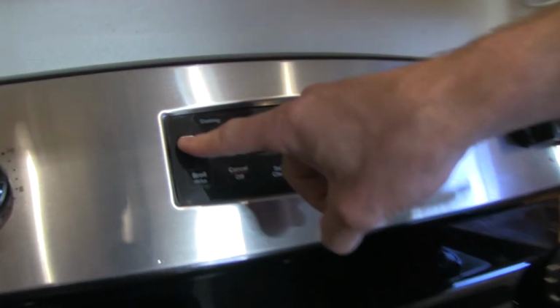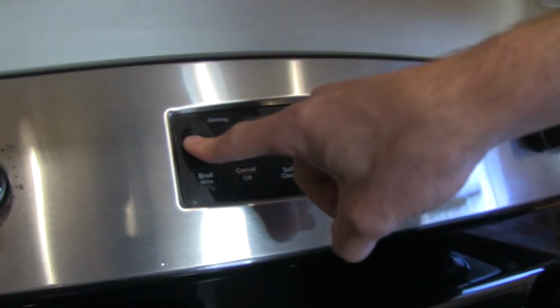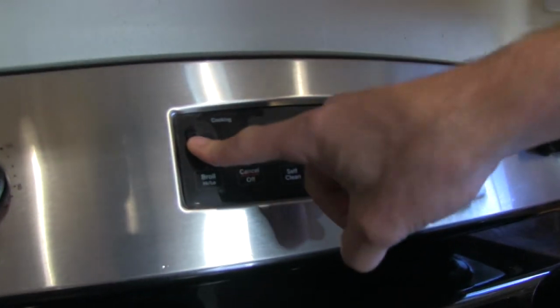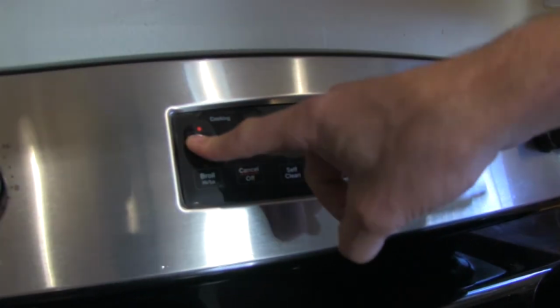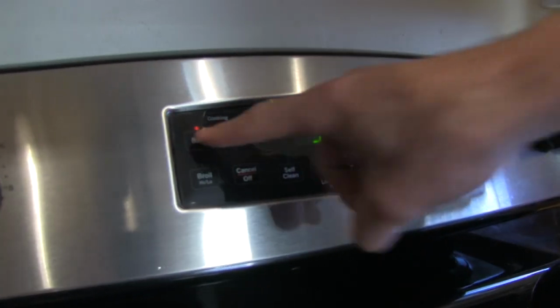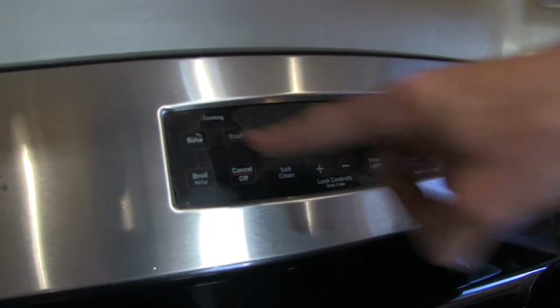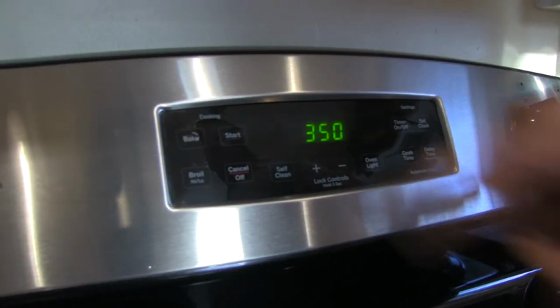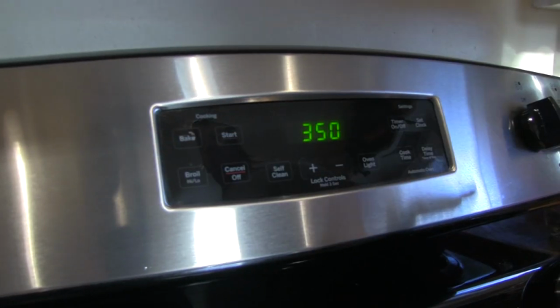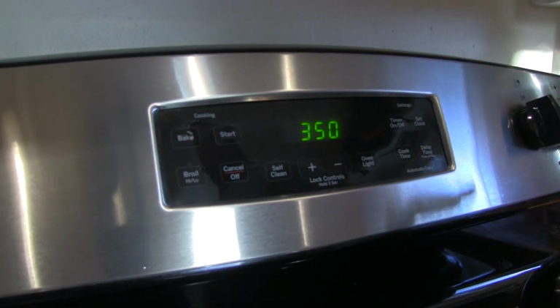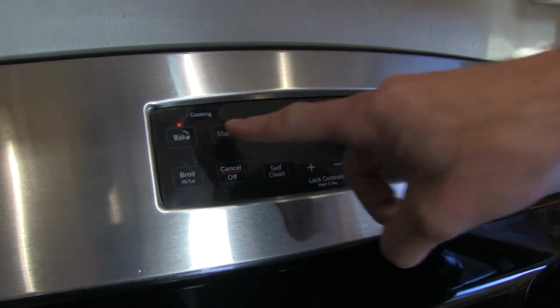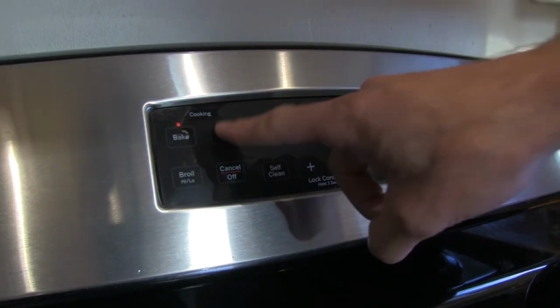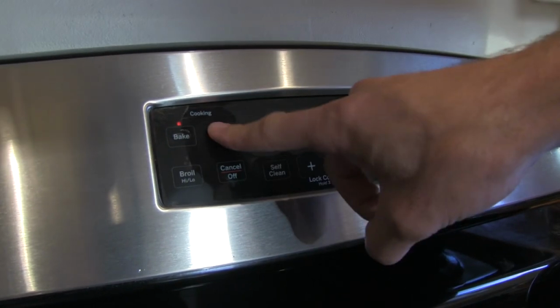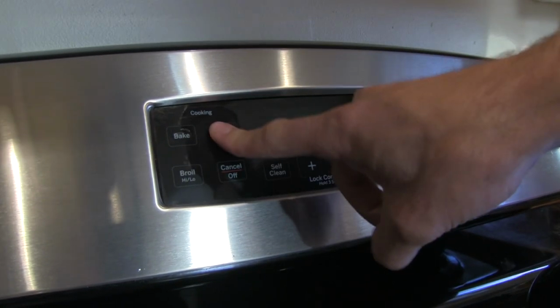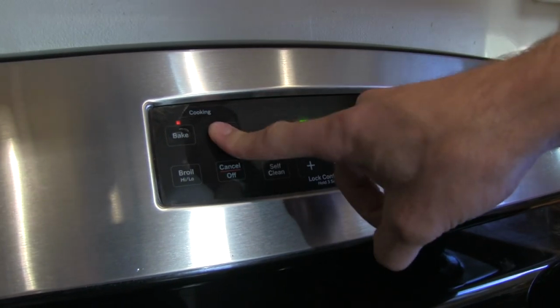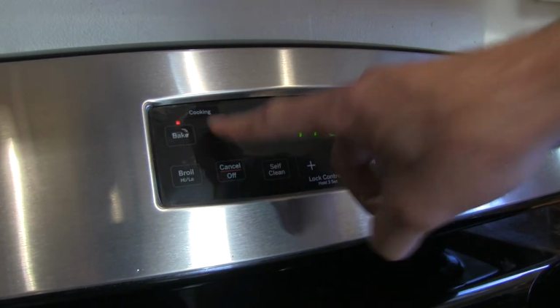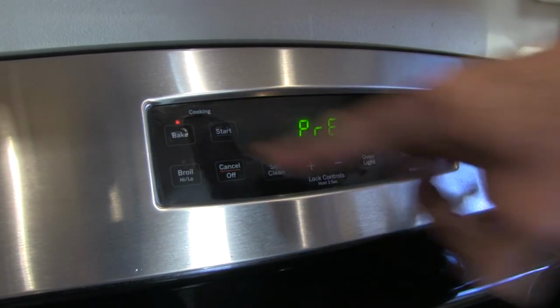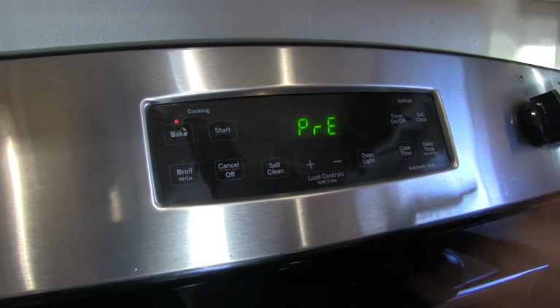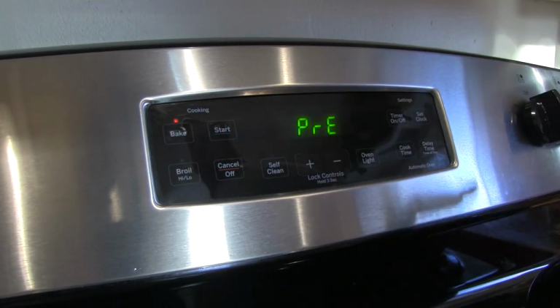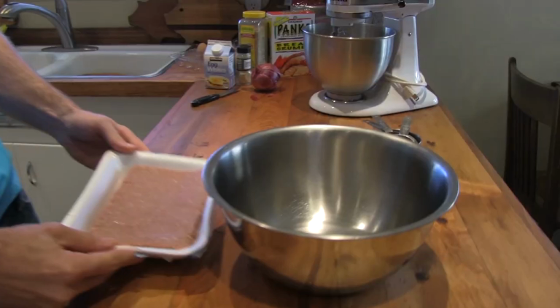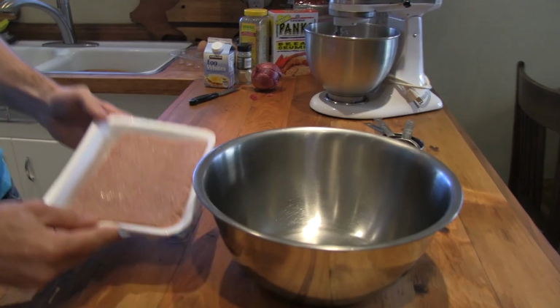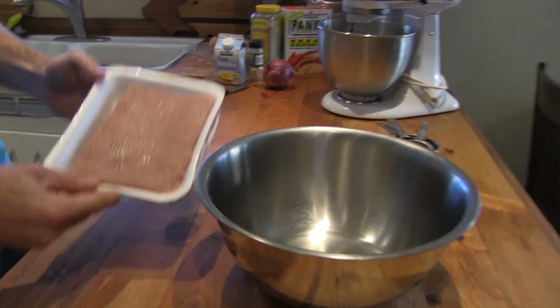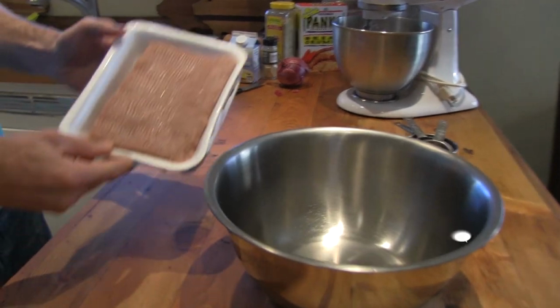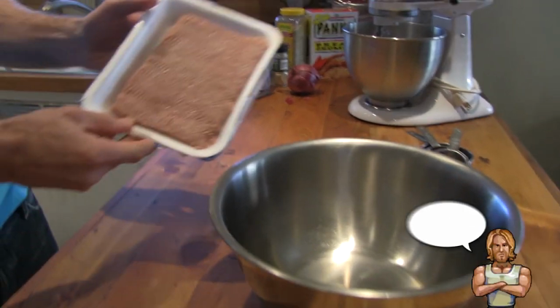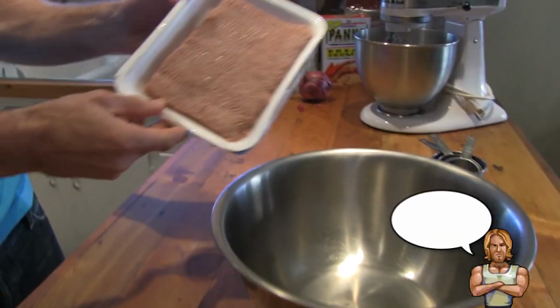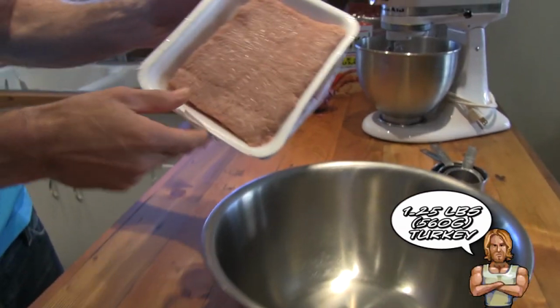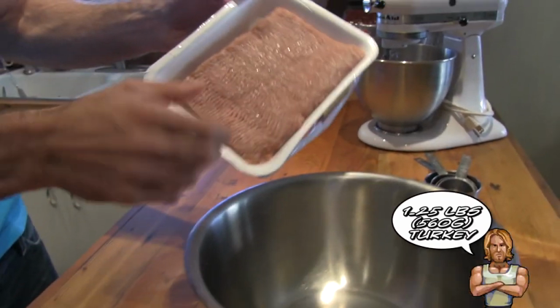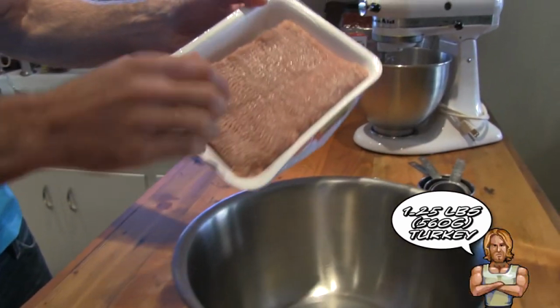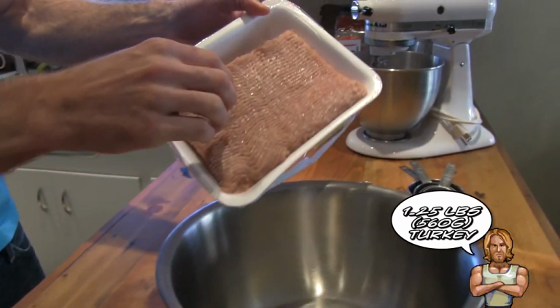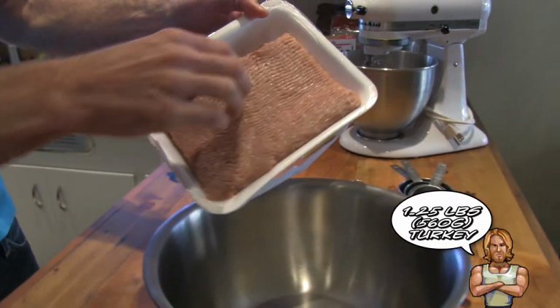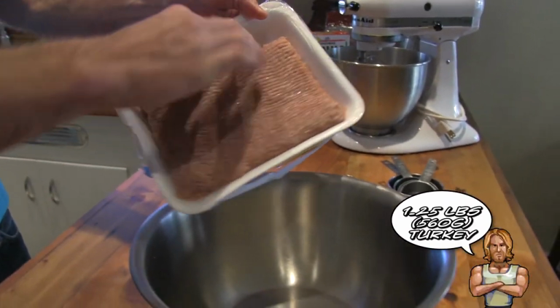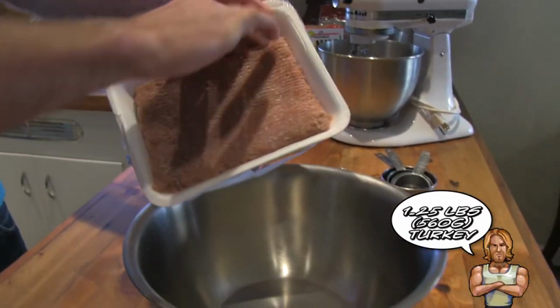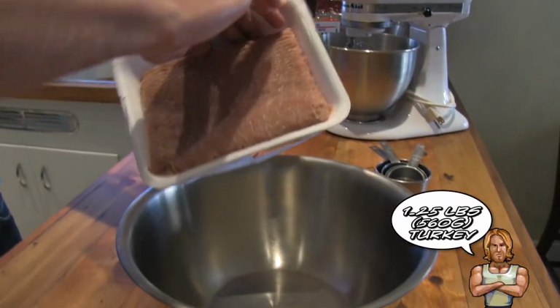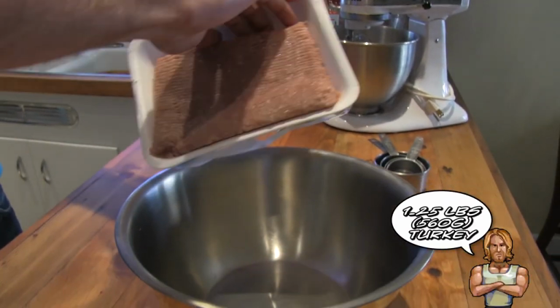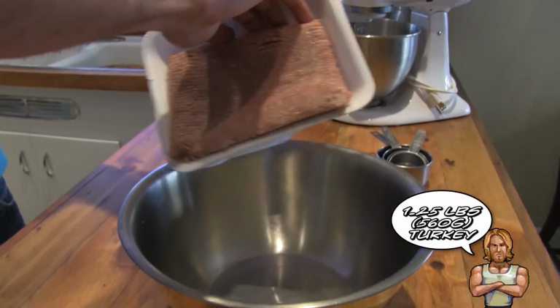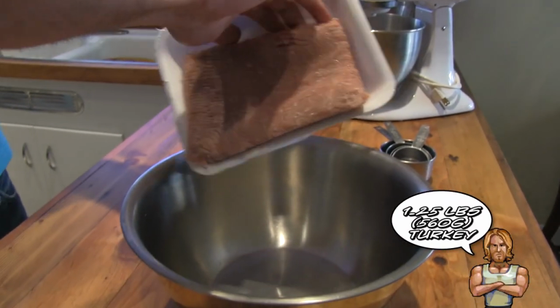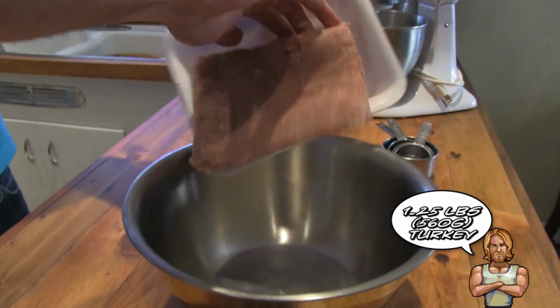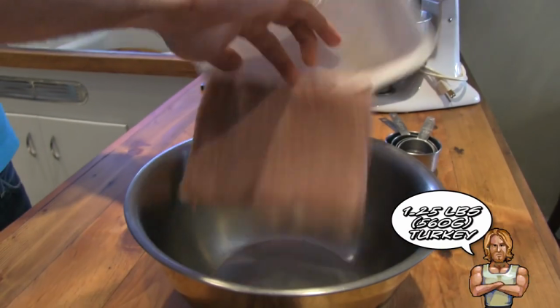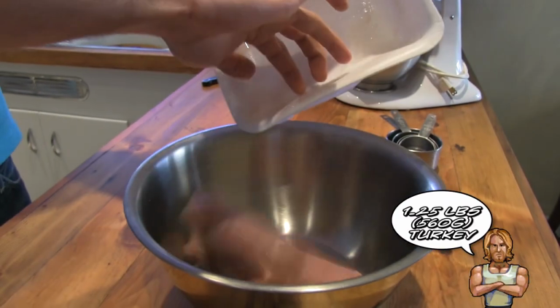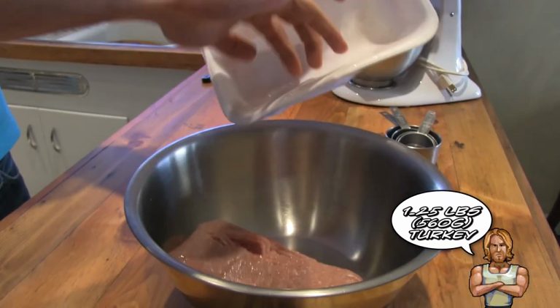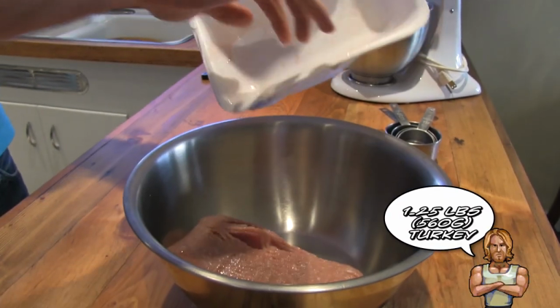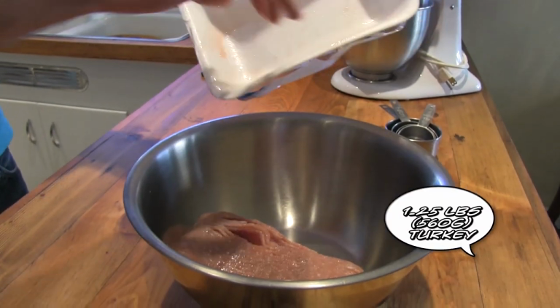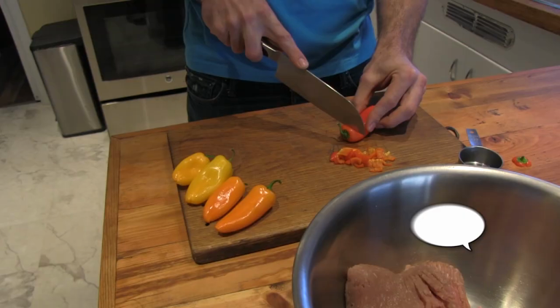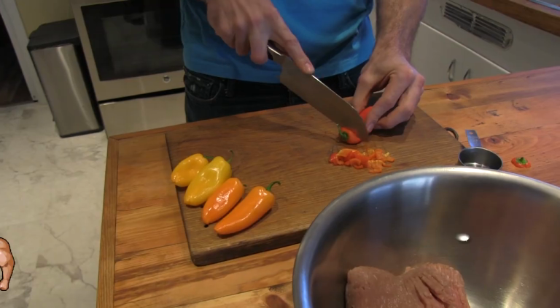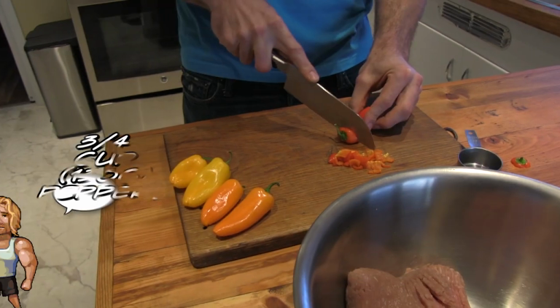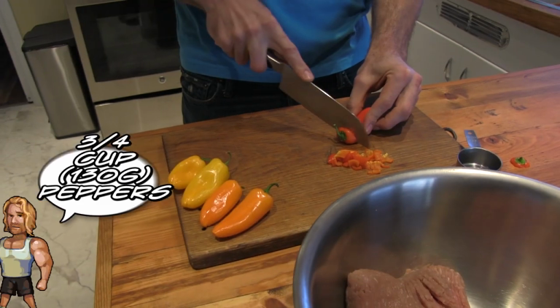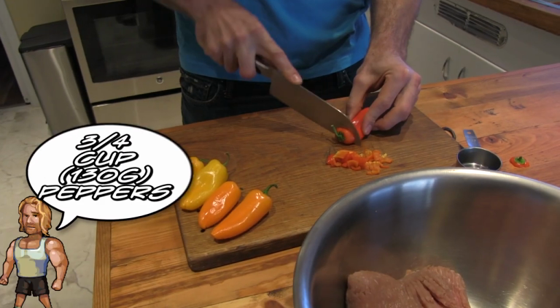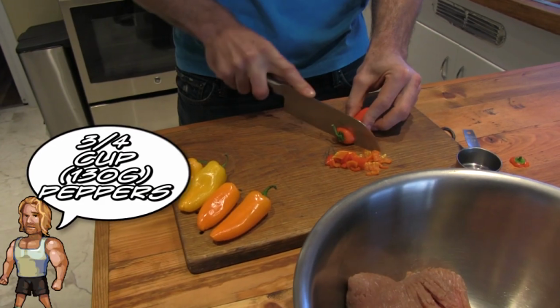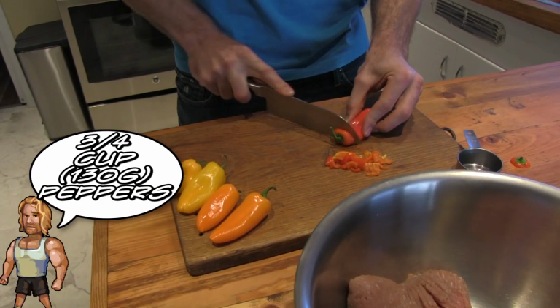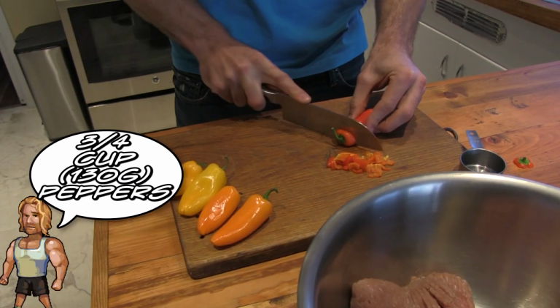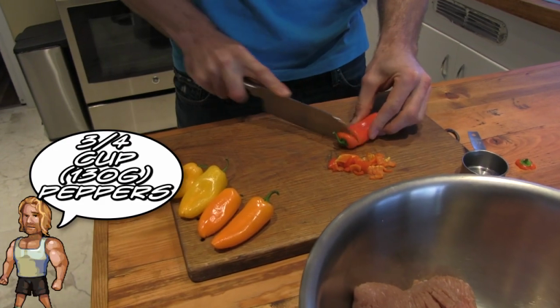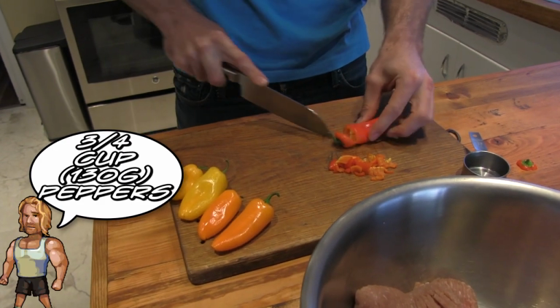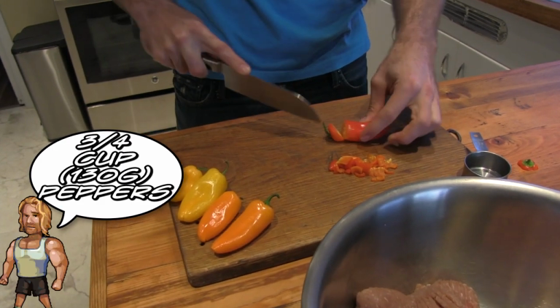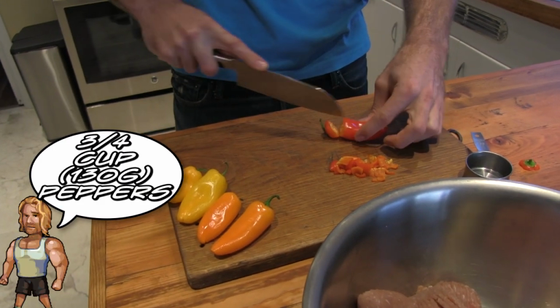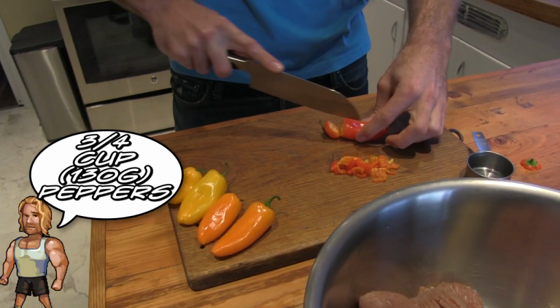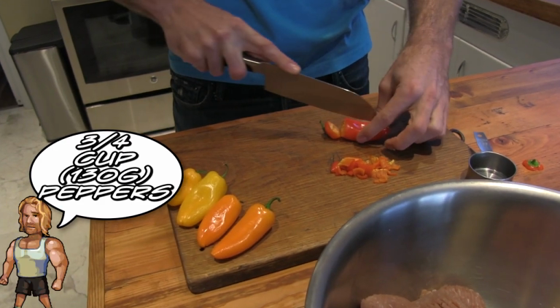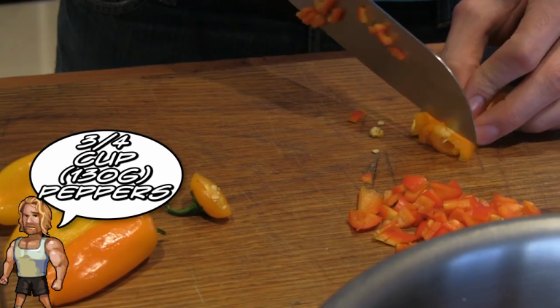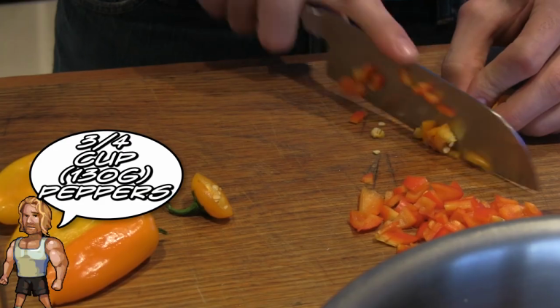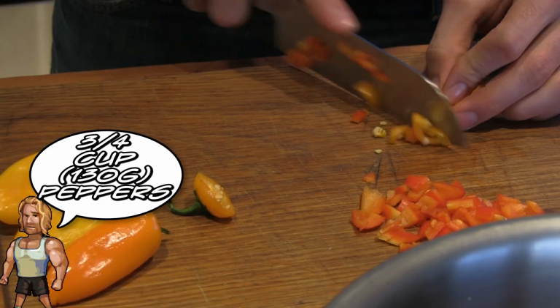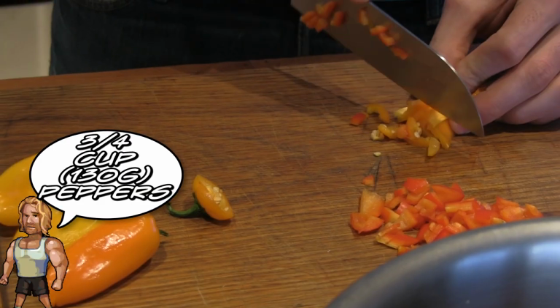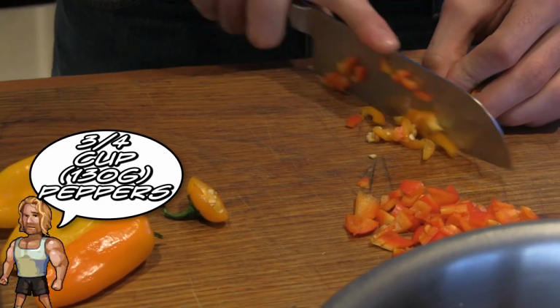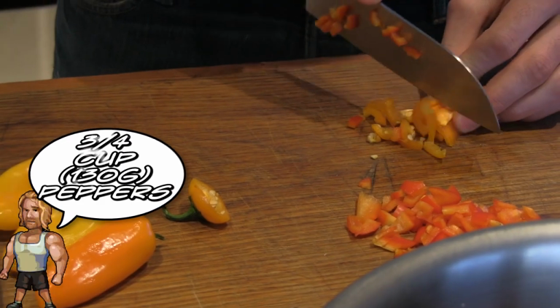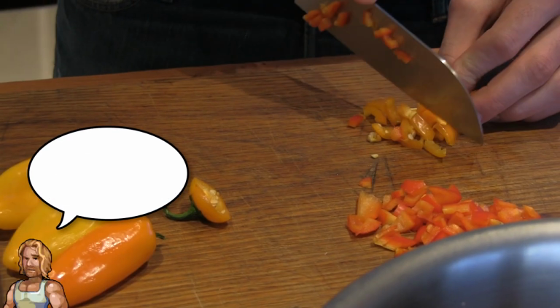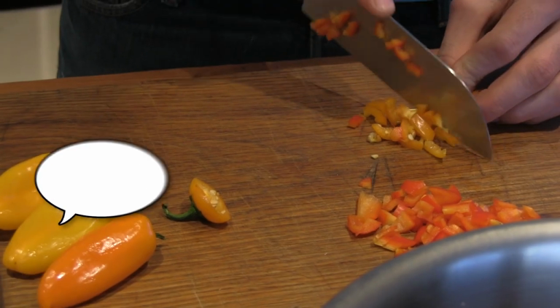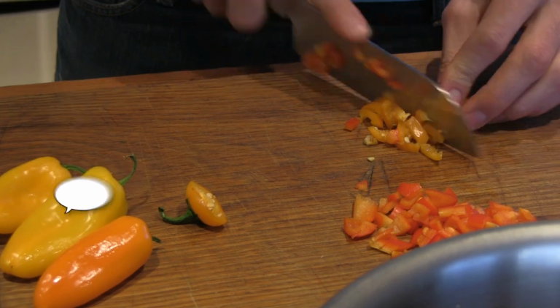You're gonna want to begin by preheating your oven to 350 degrees. Take your turkey and put it in first.